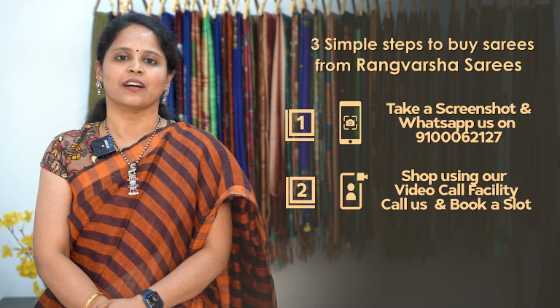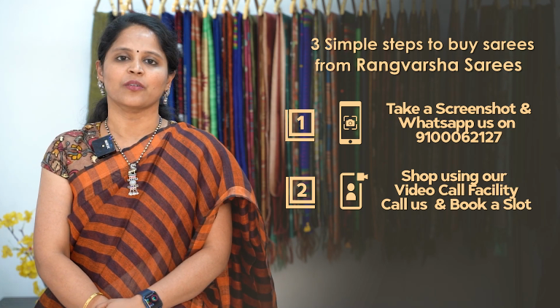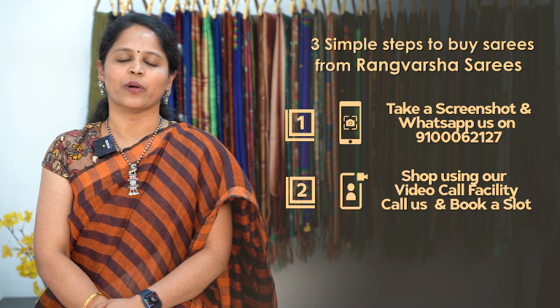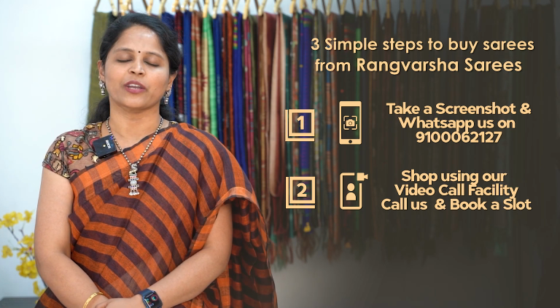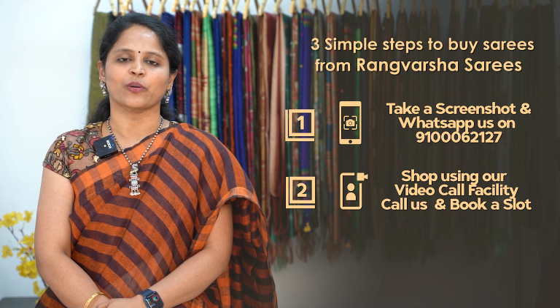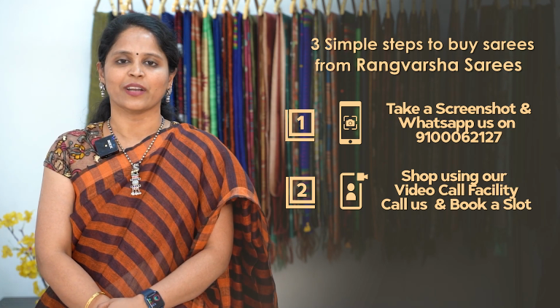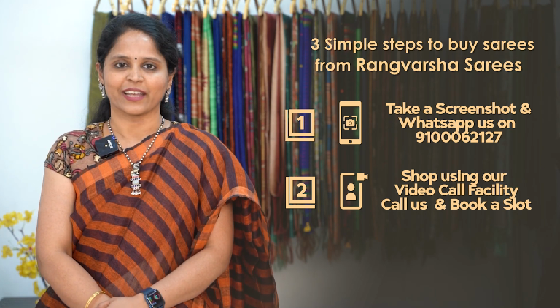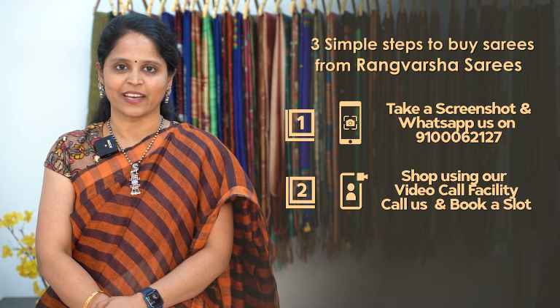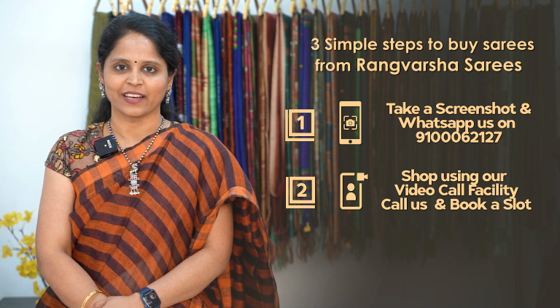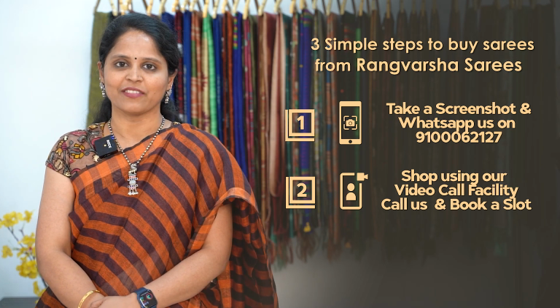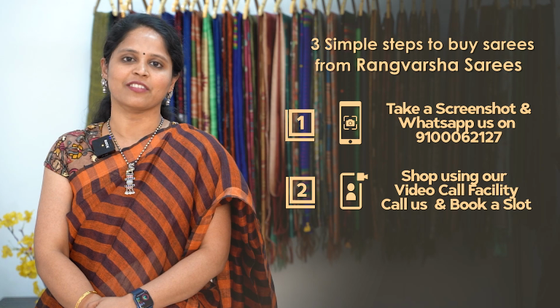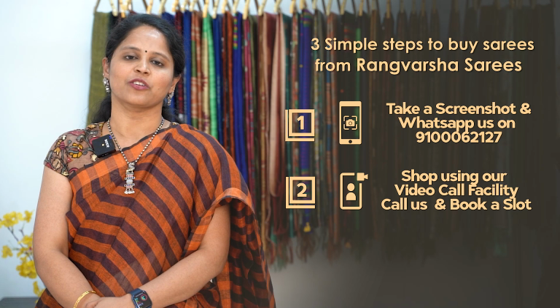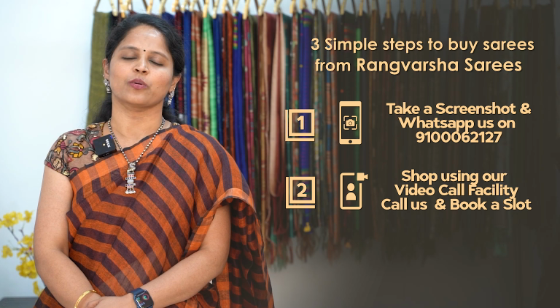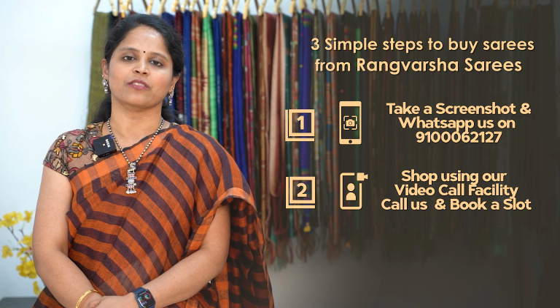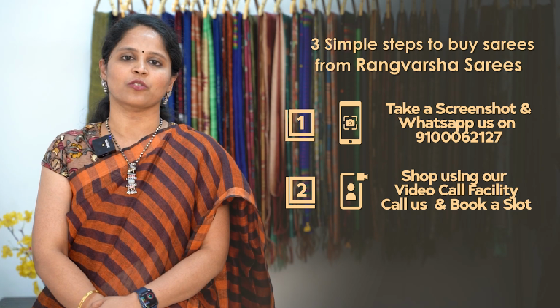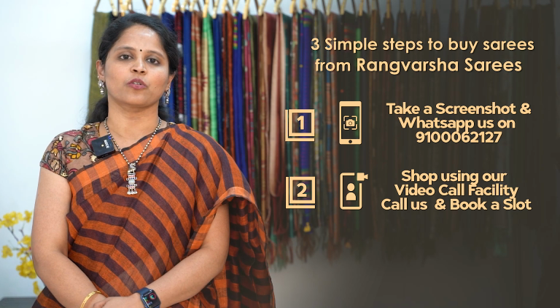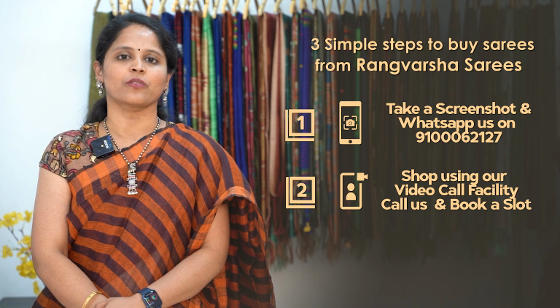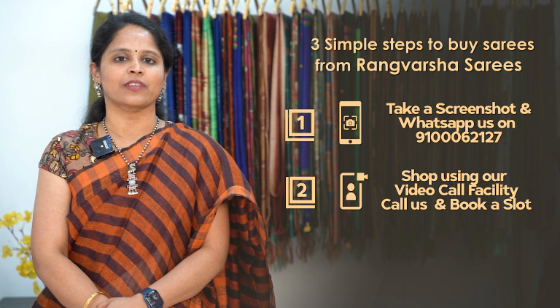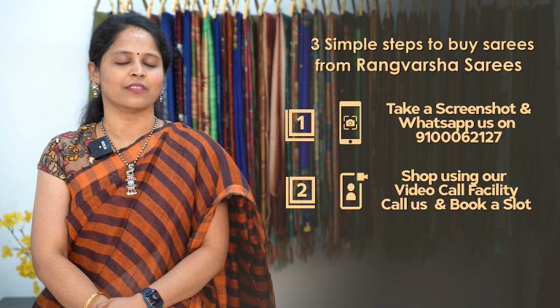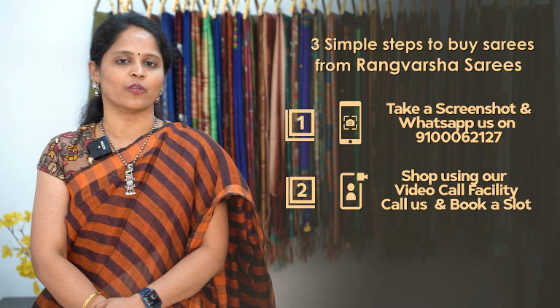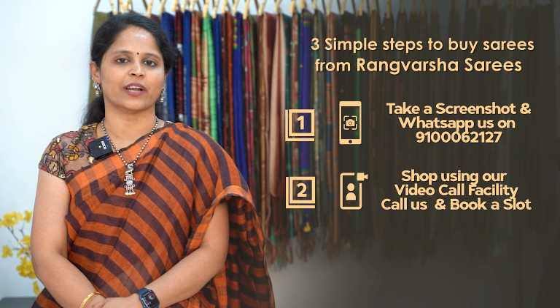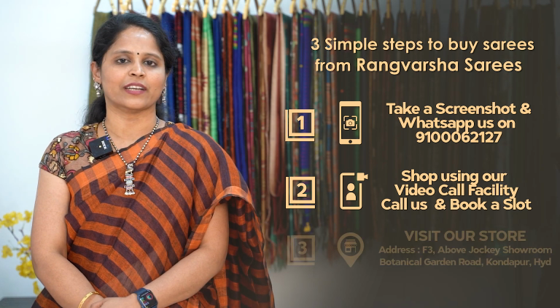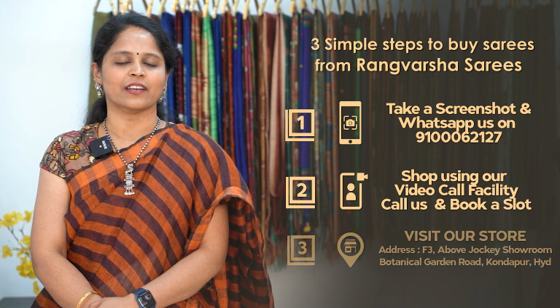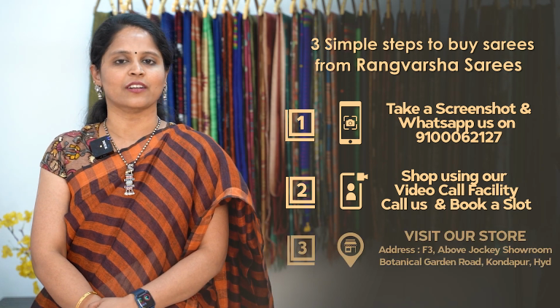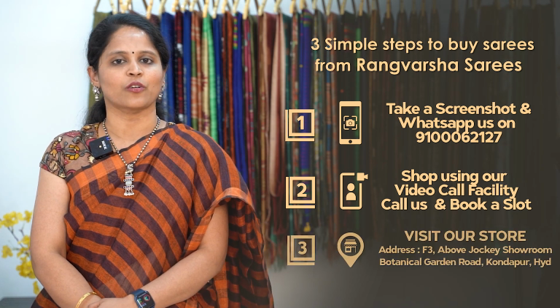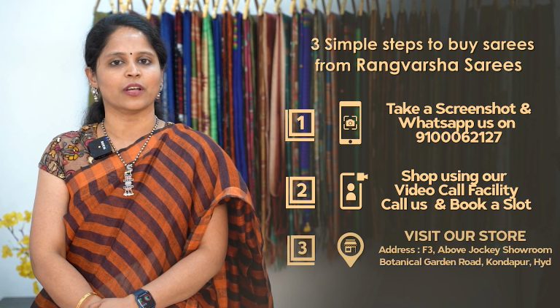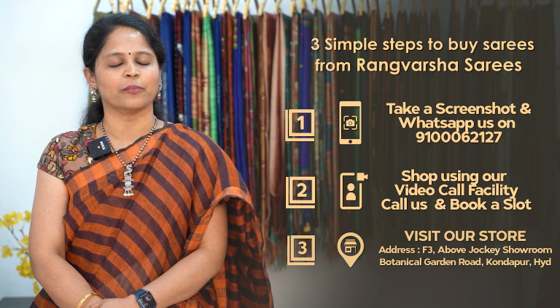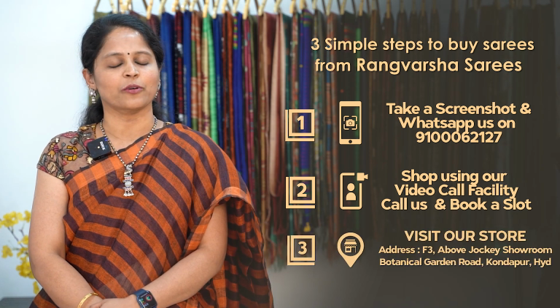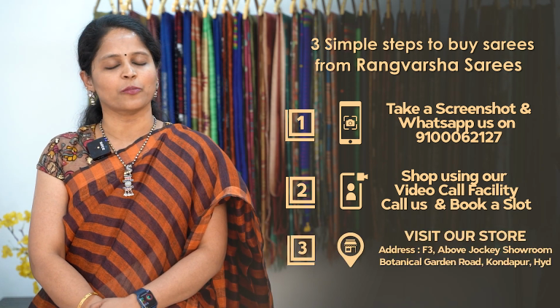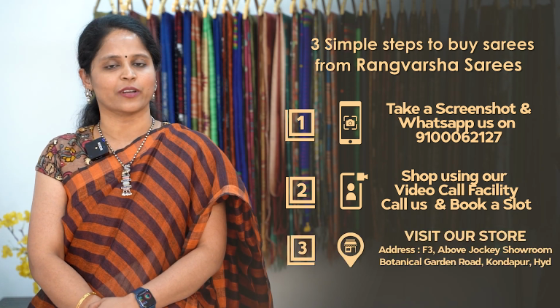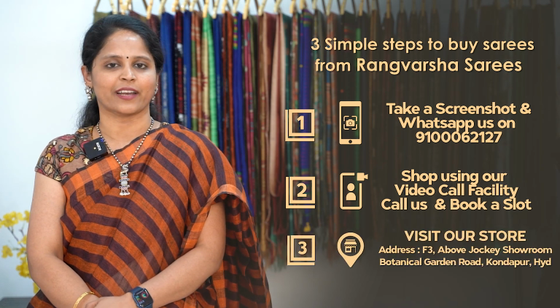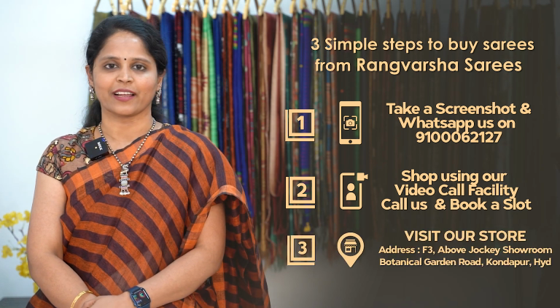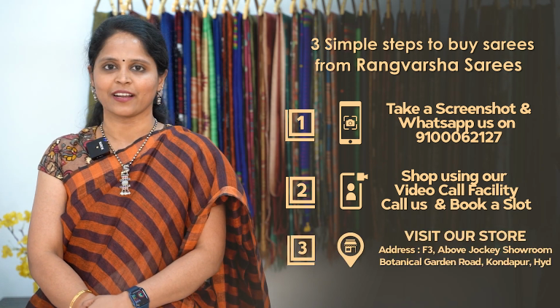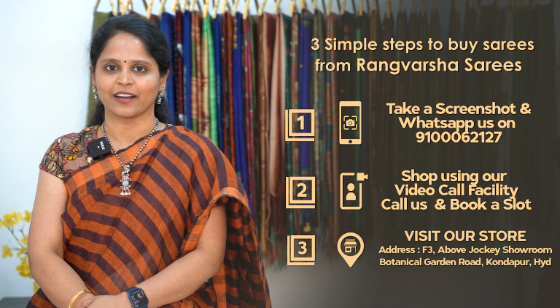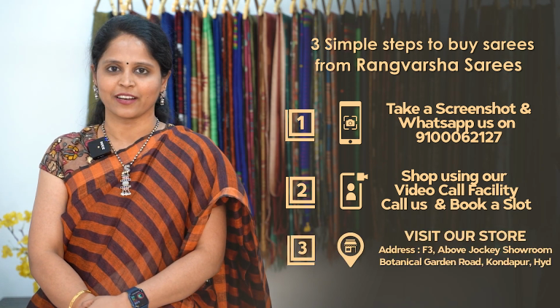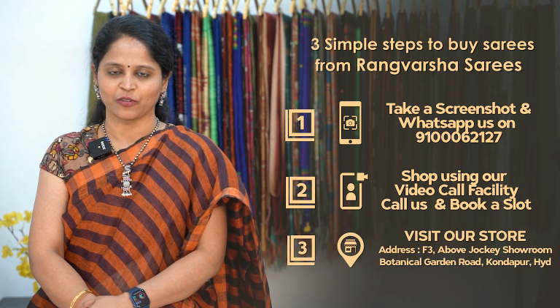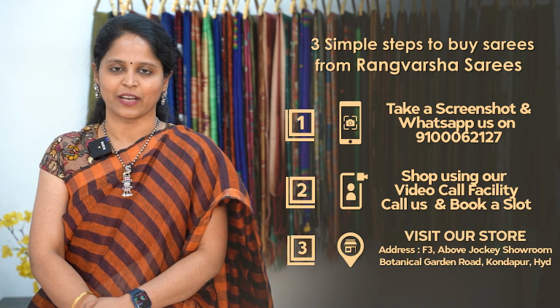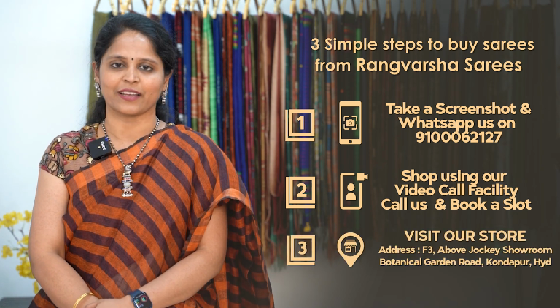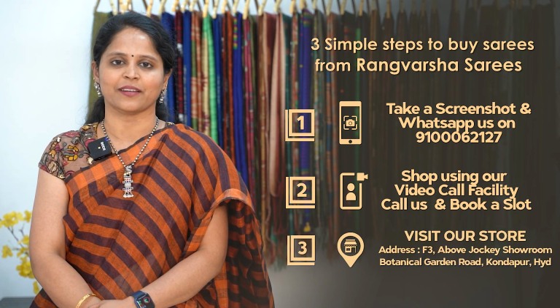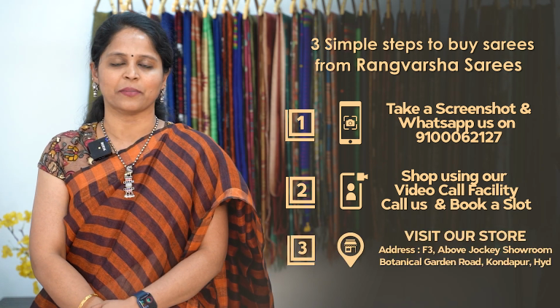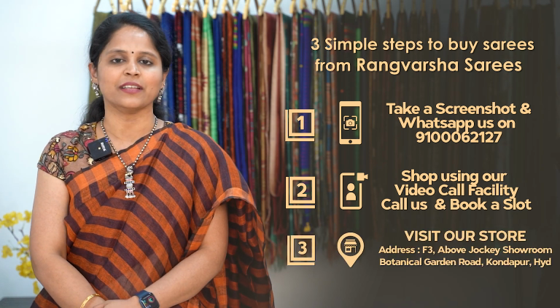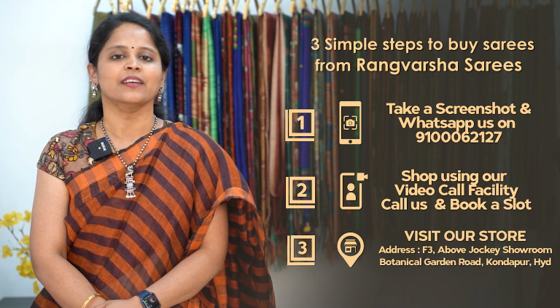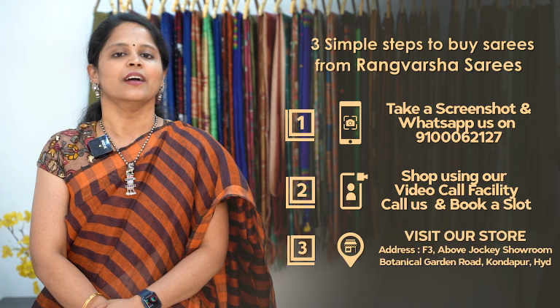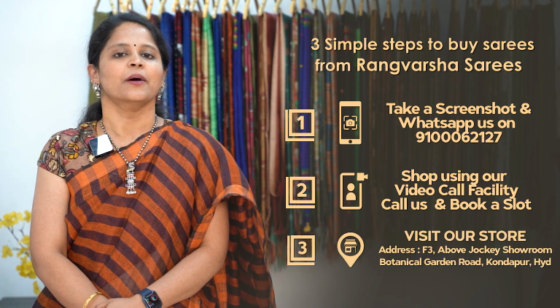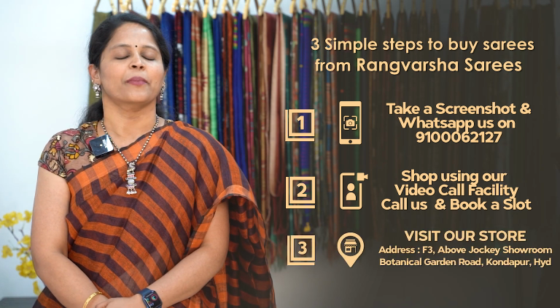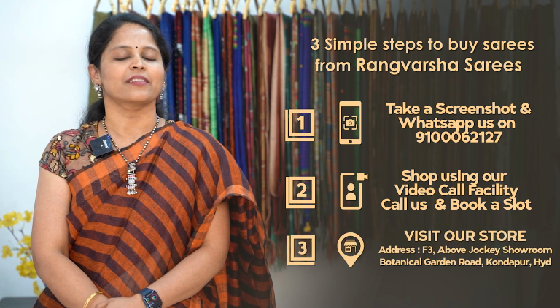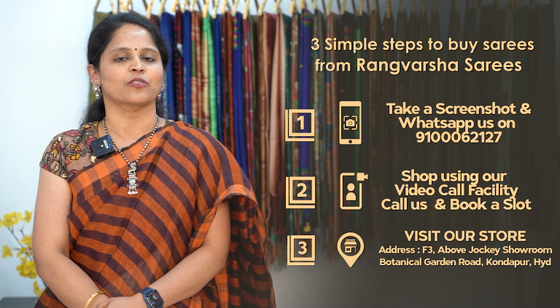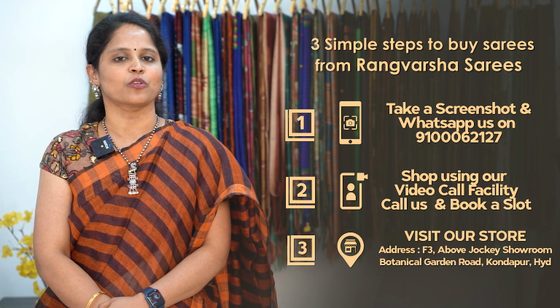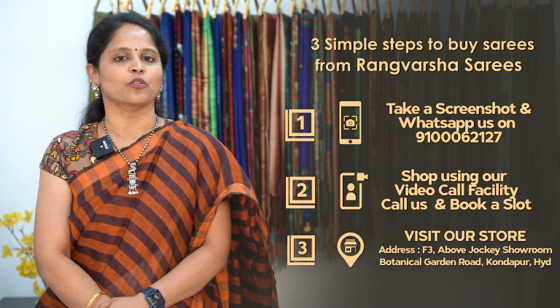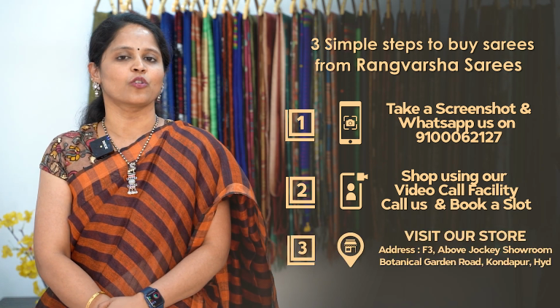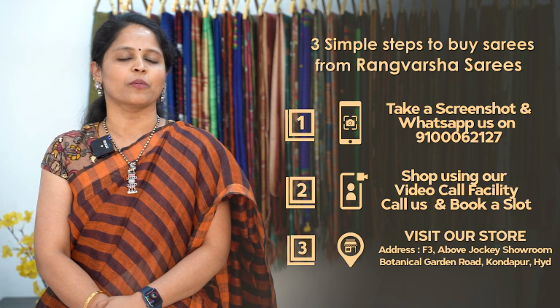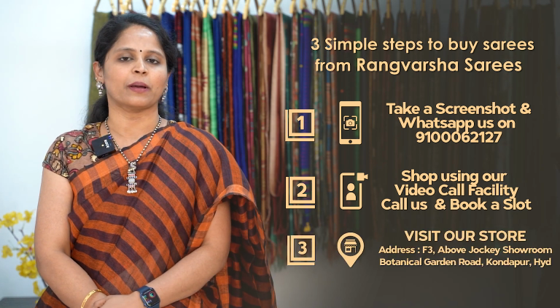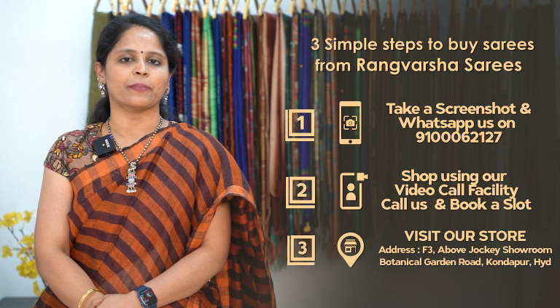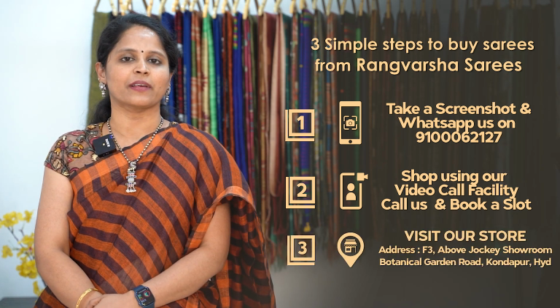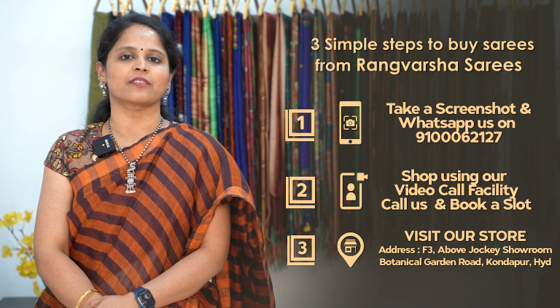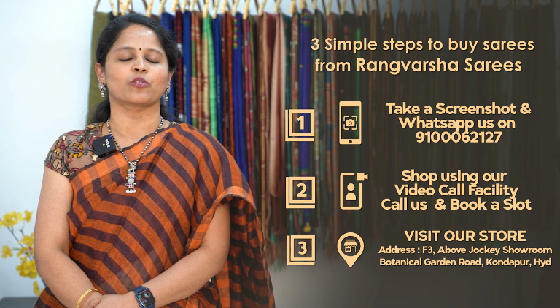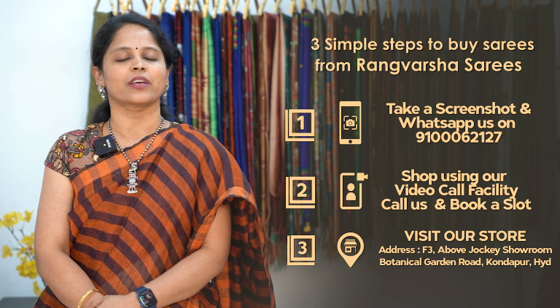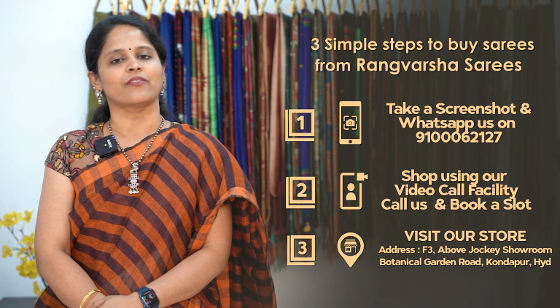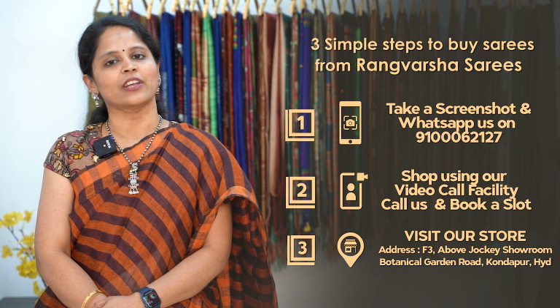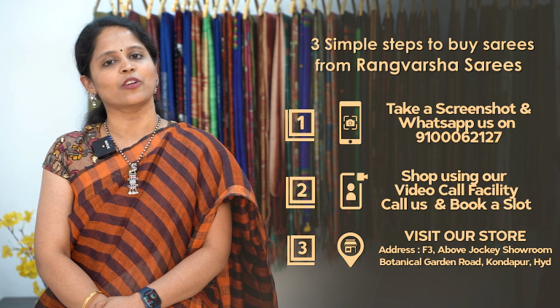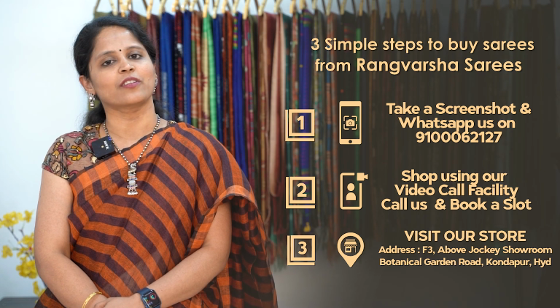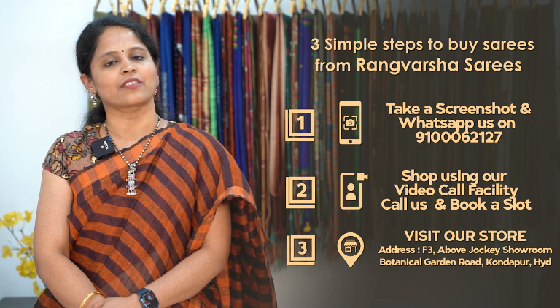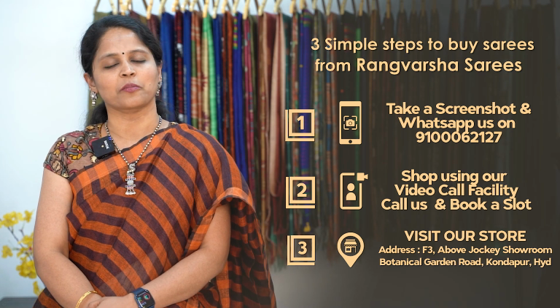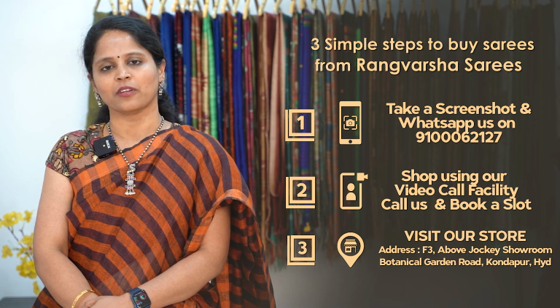Third, you can directly visit the store, which is located in Kondapur, Botanical Garden Road, Hyderabad. The store's Google Map link is available in the video description.